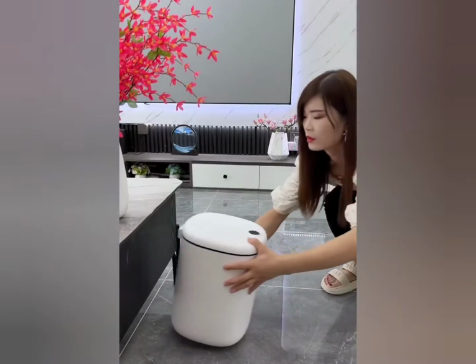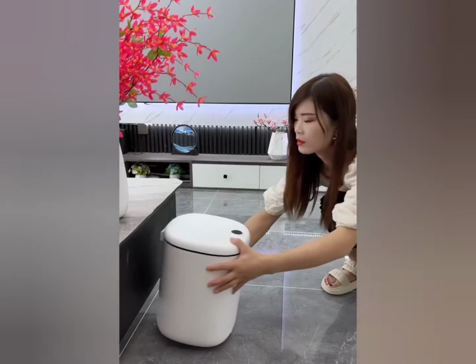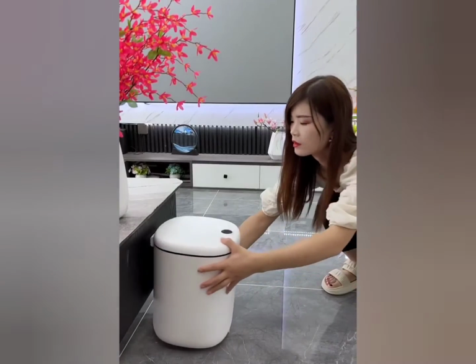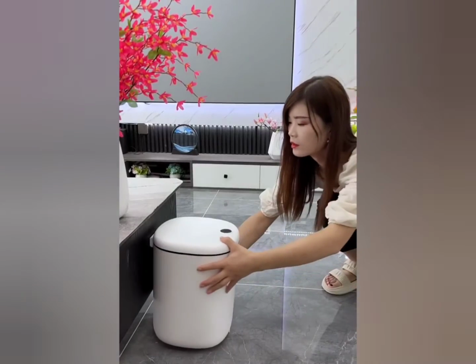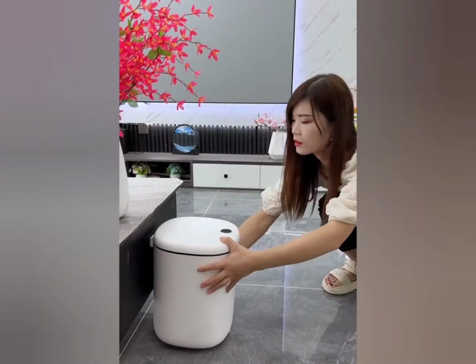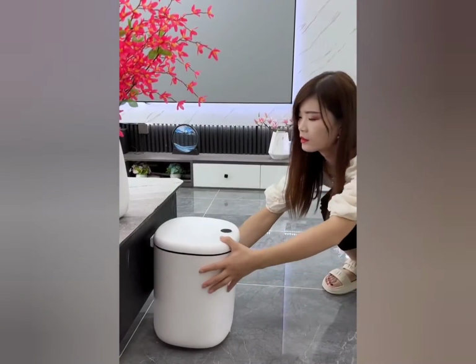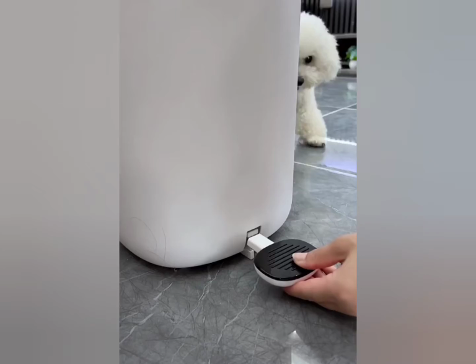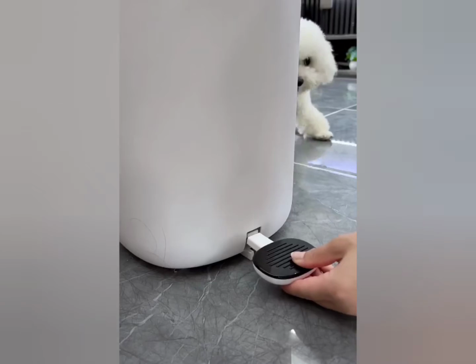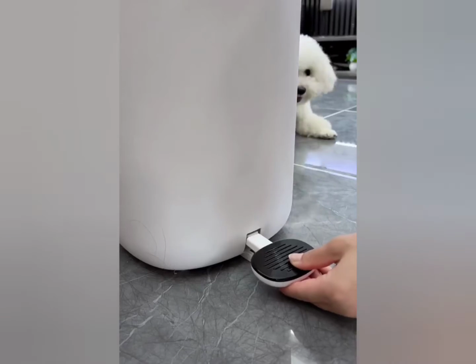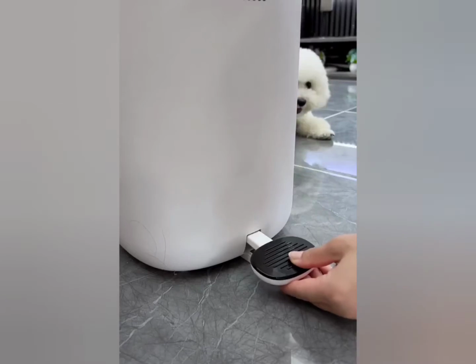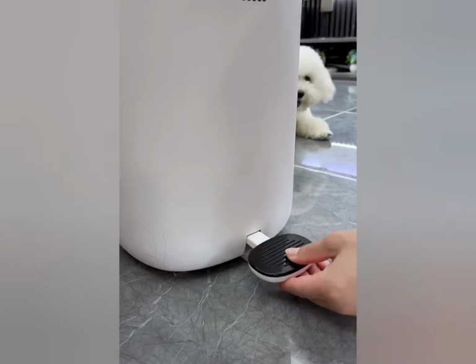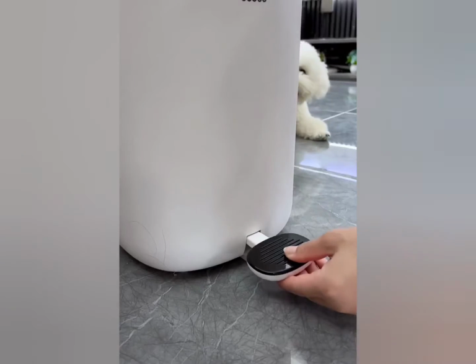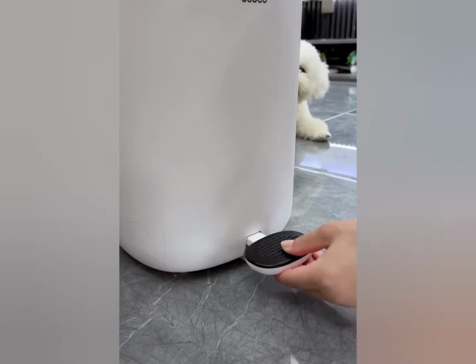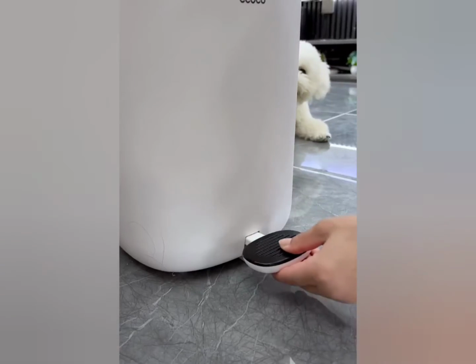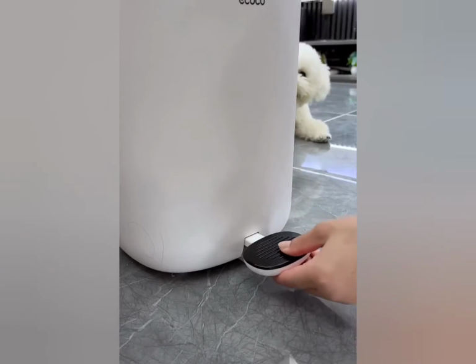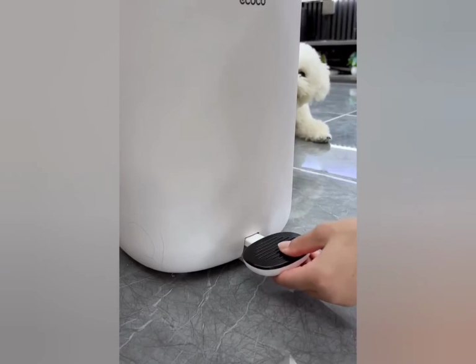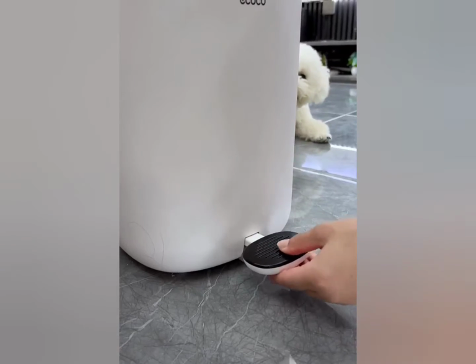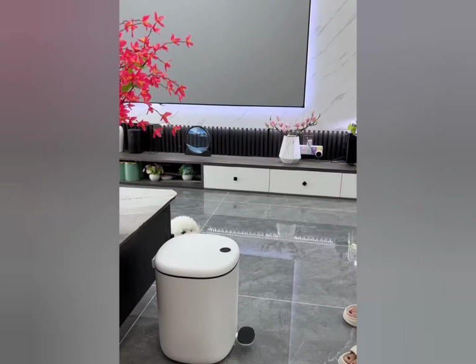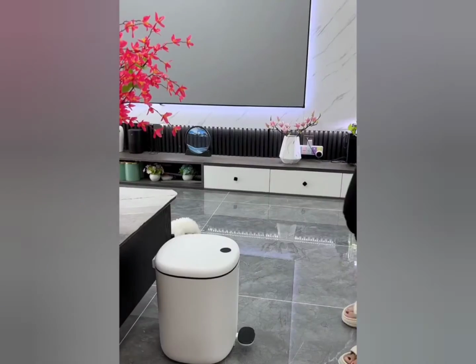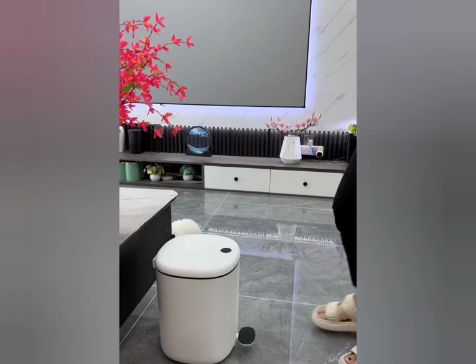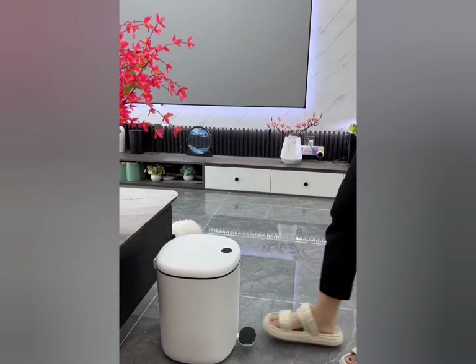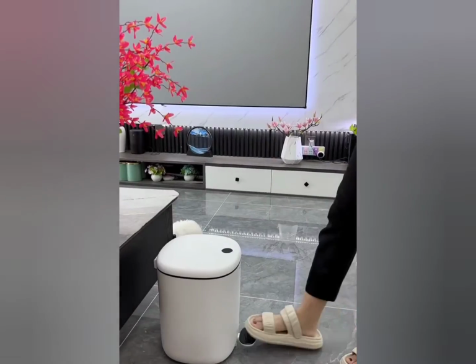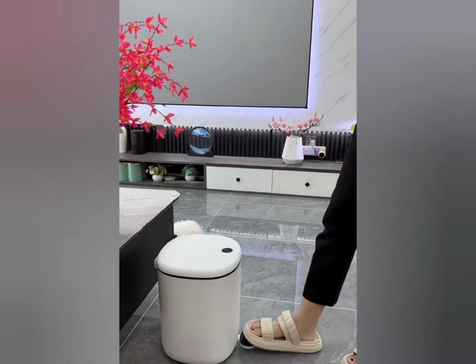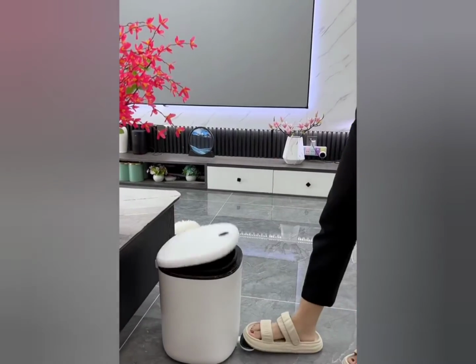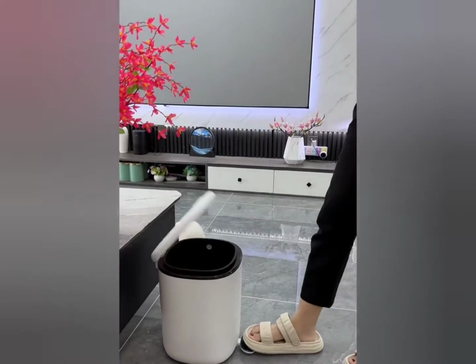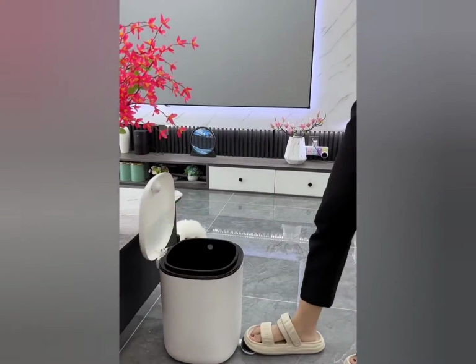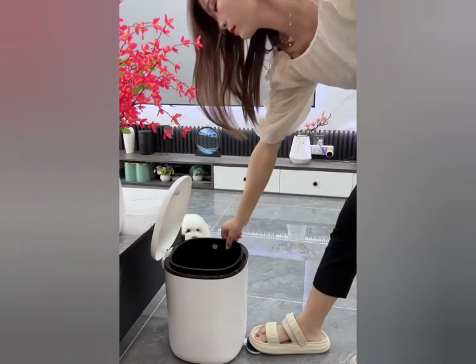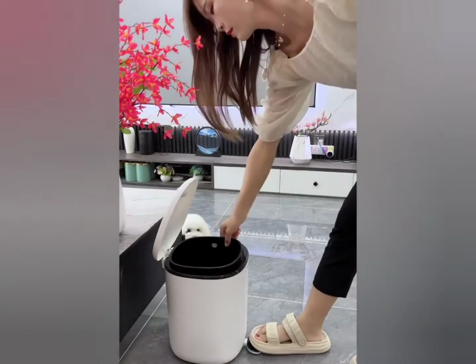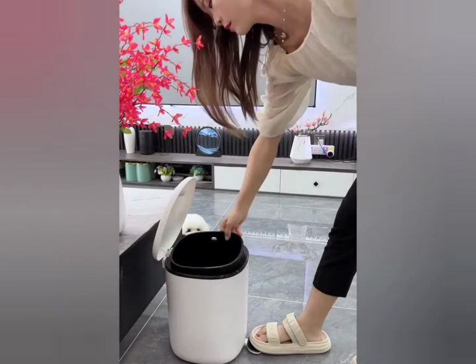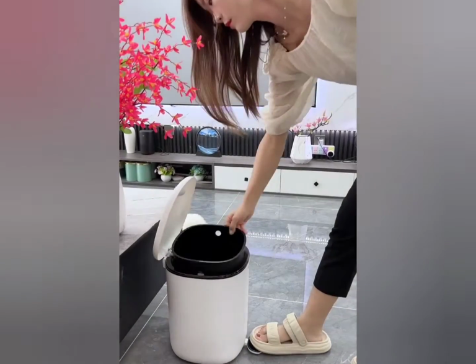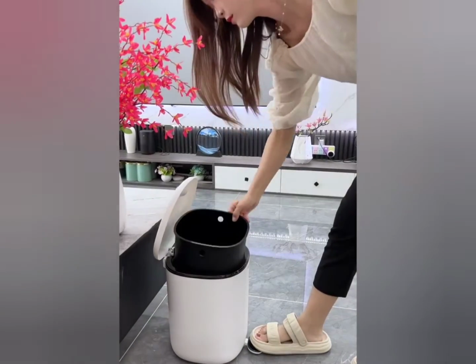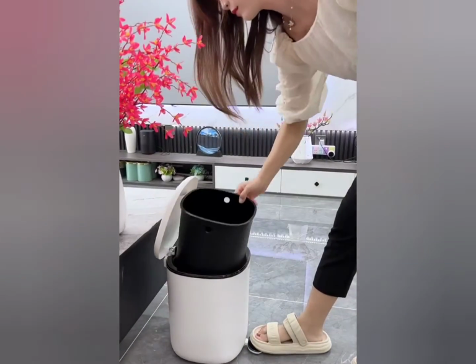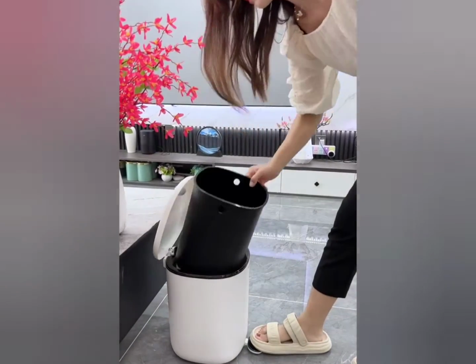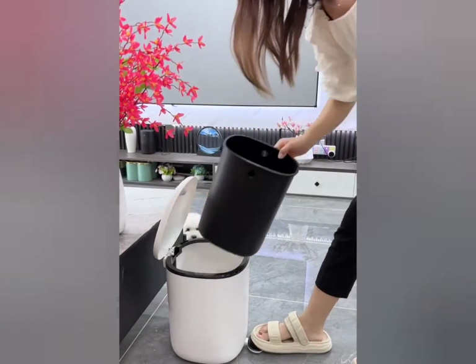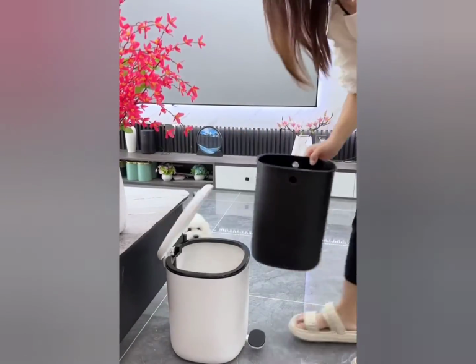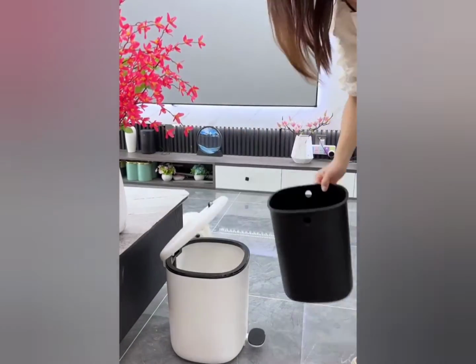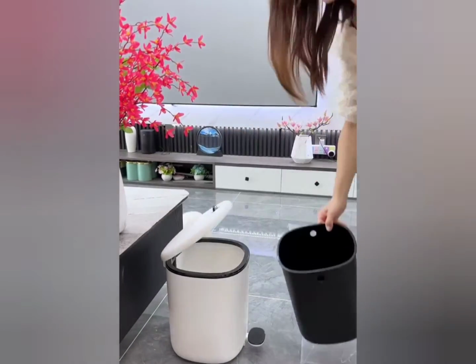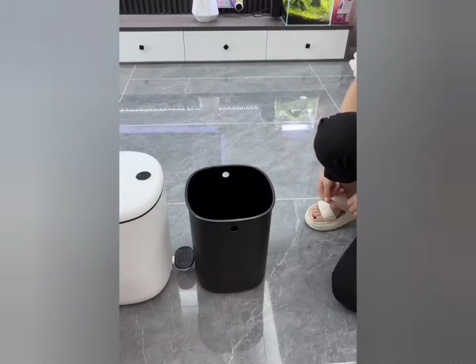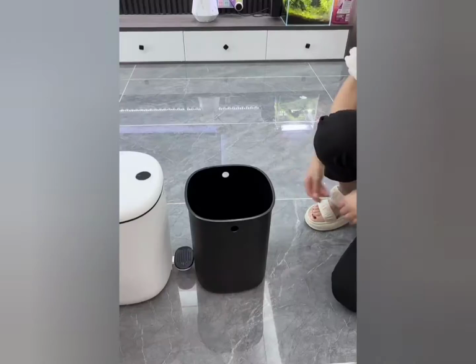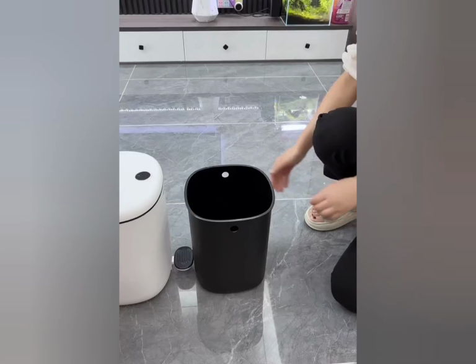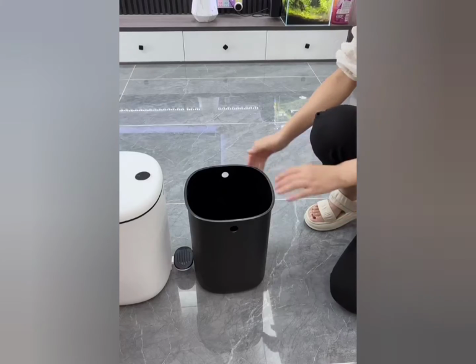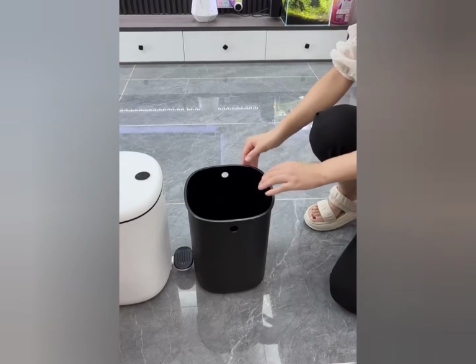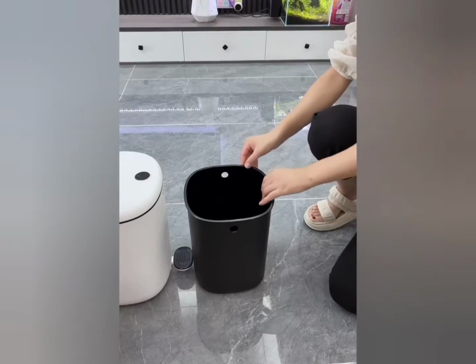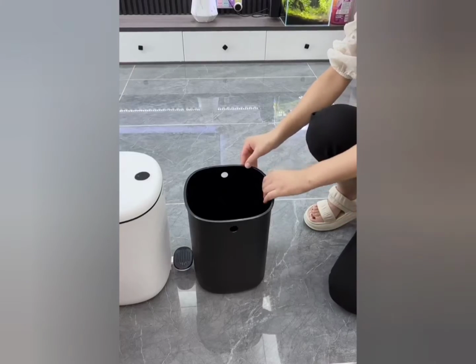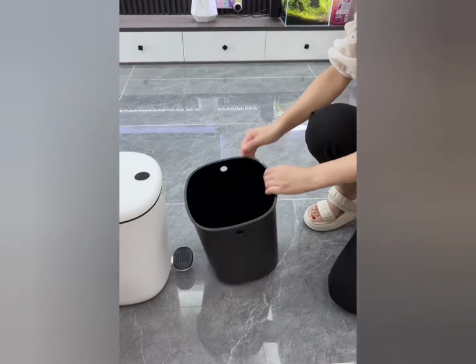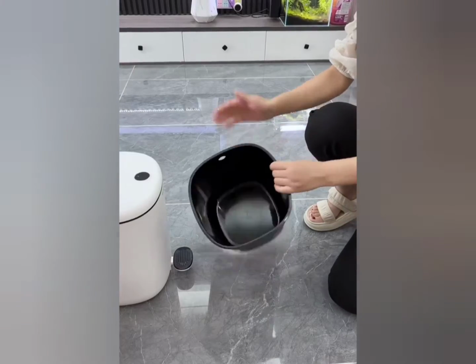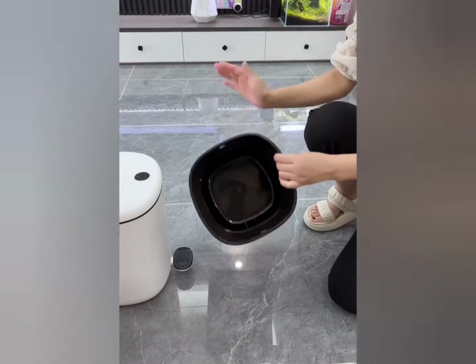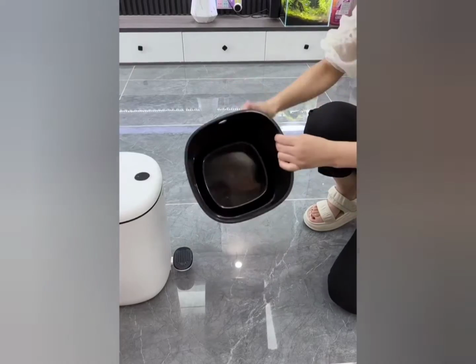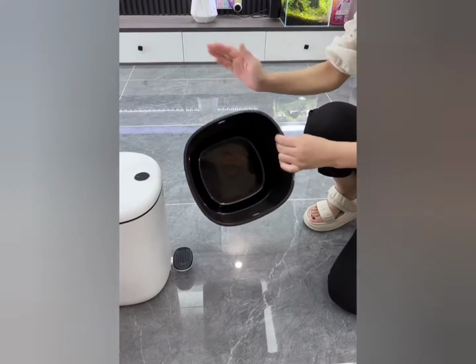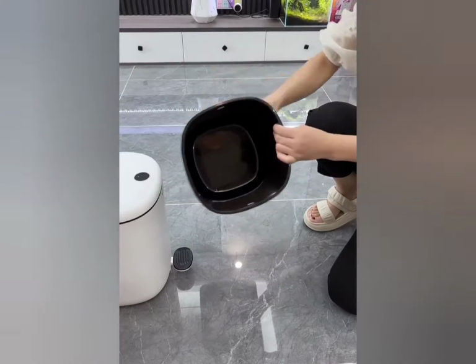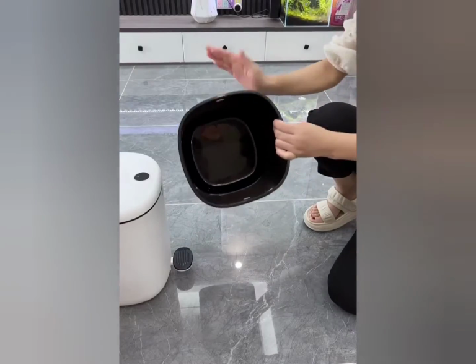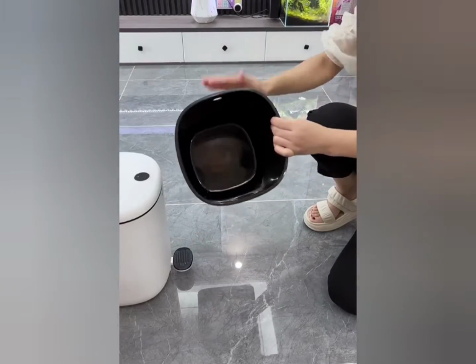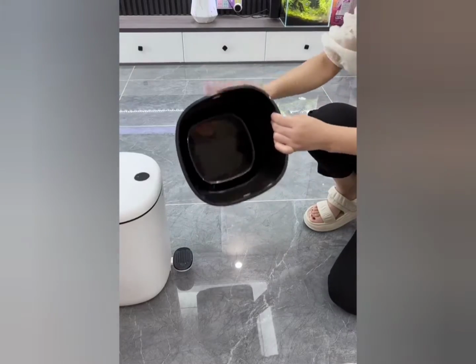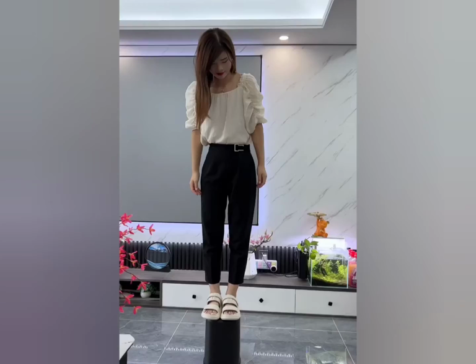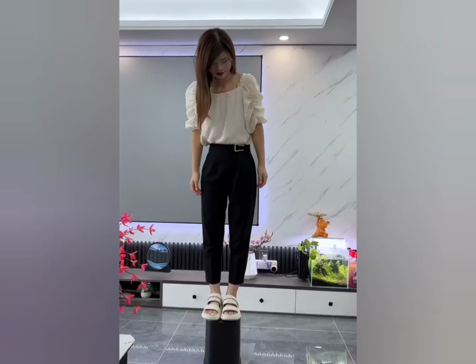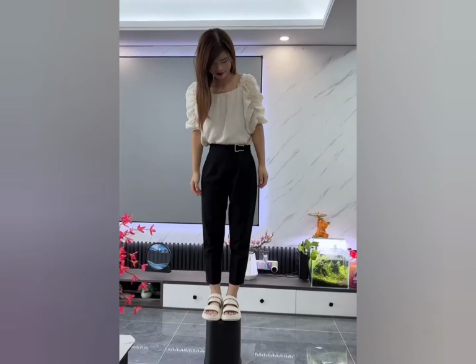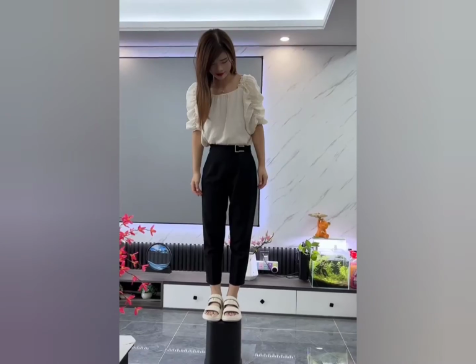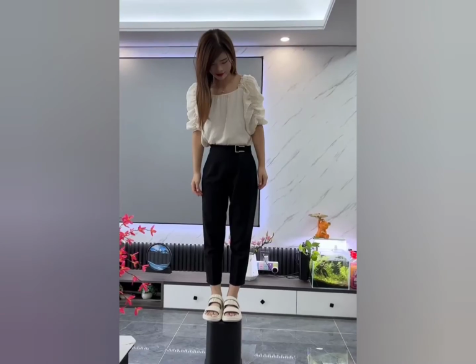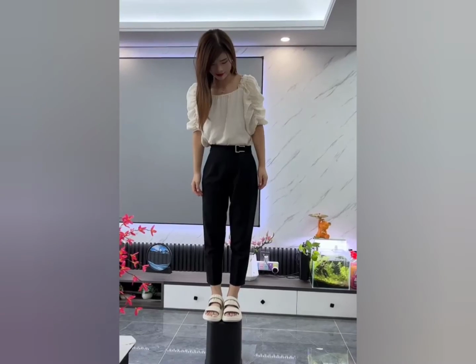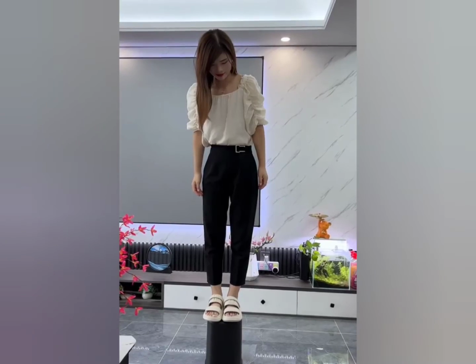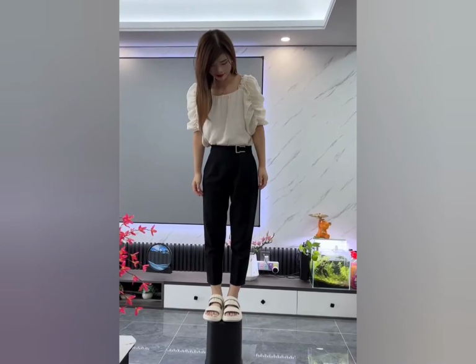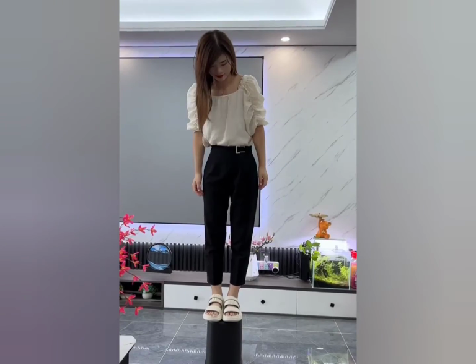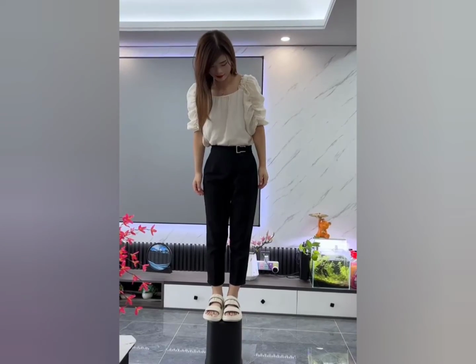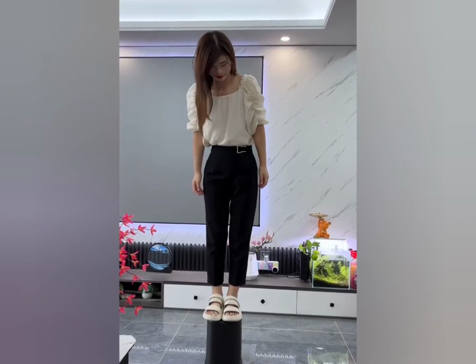This trash can not only can be stepped on to open, but also has a slow-drop function, and the texture is good.